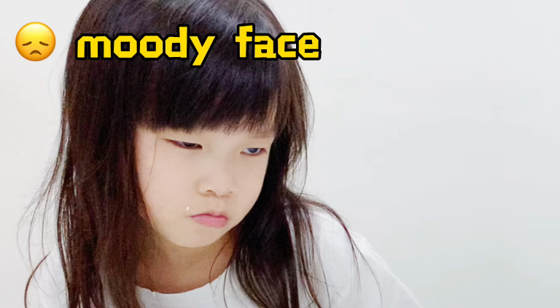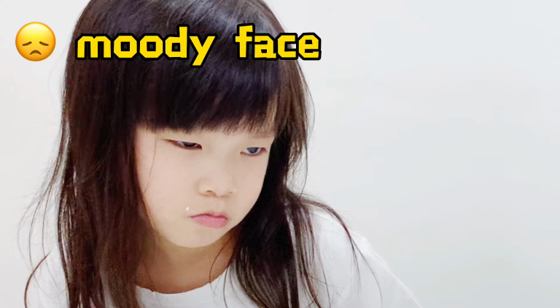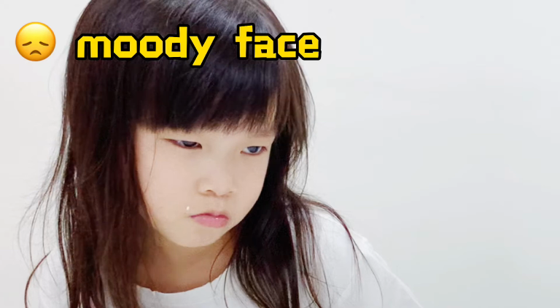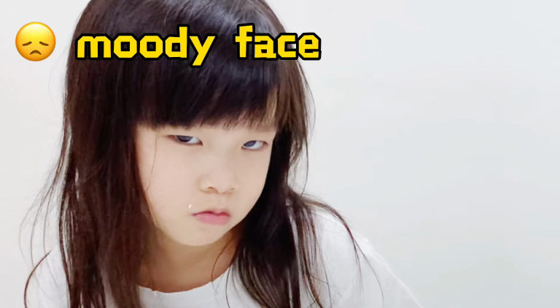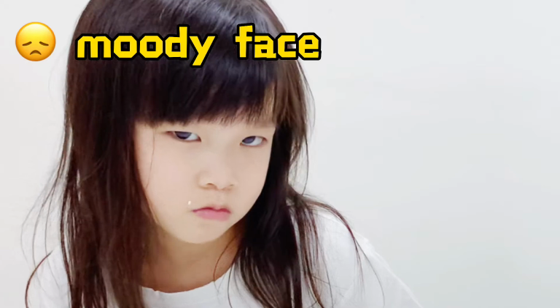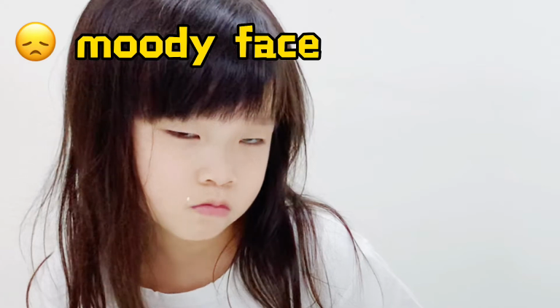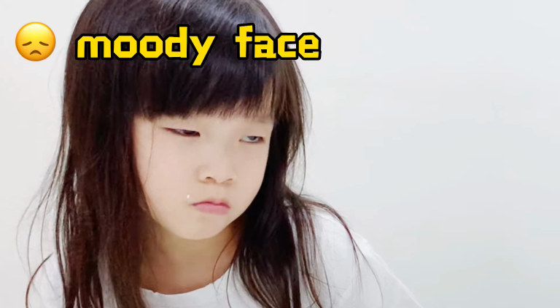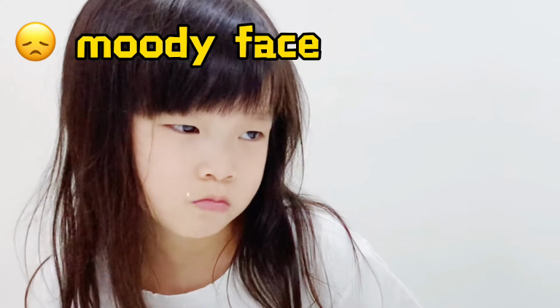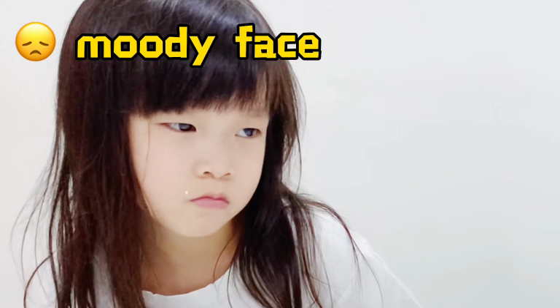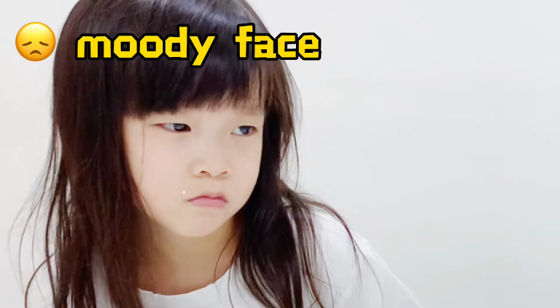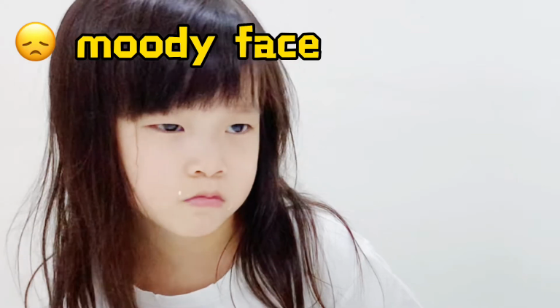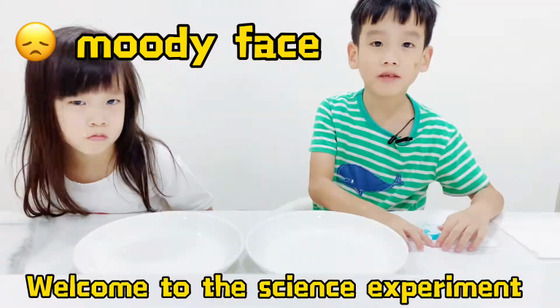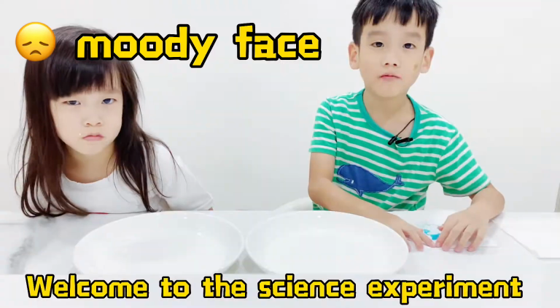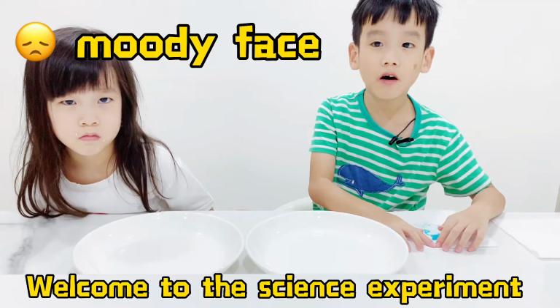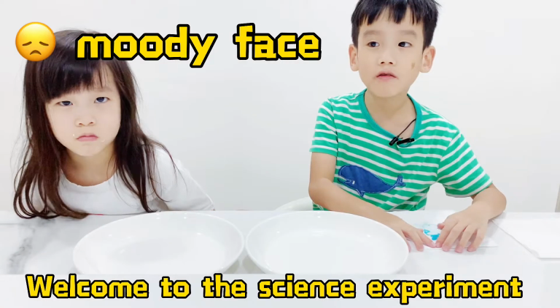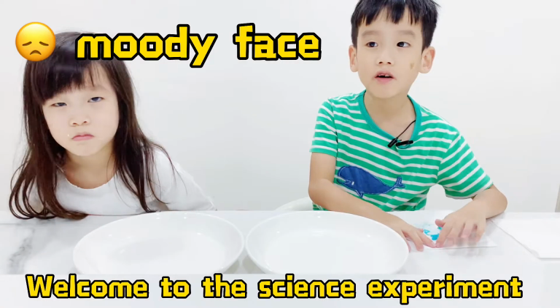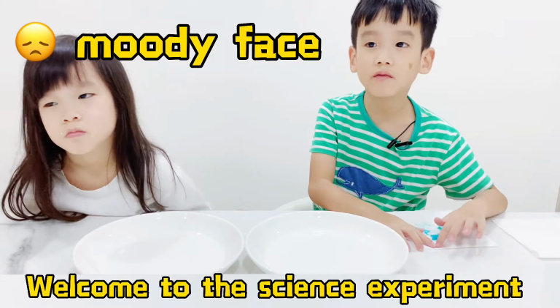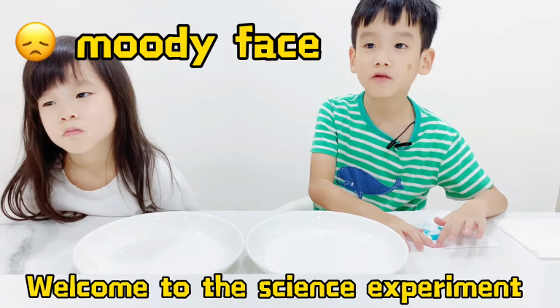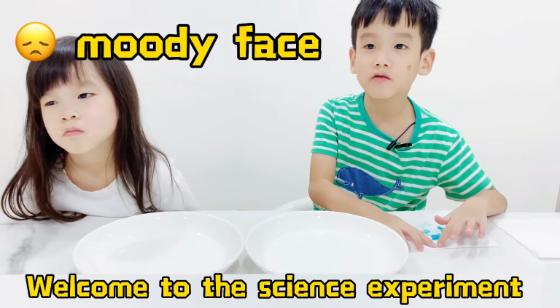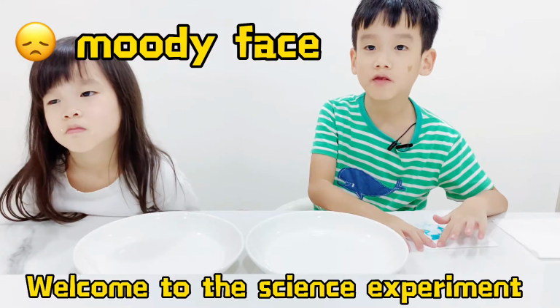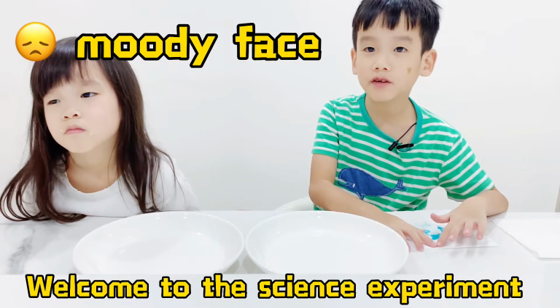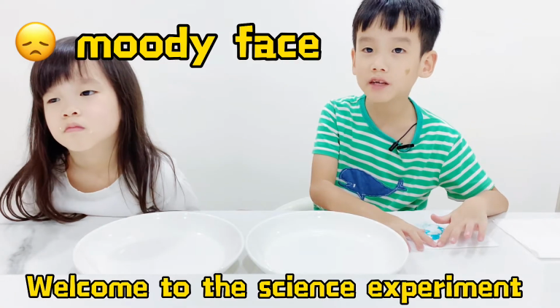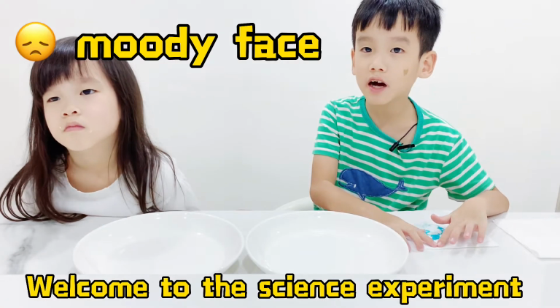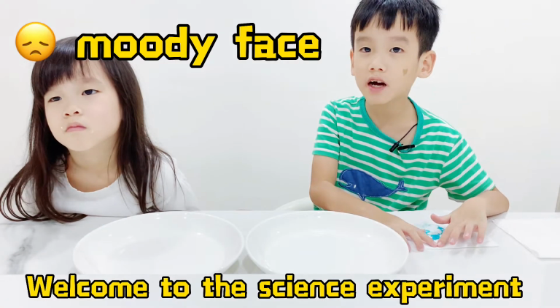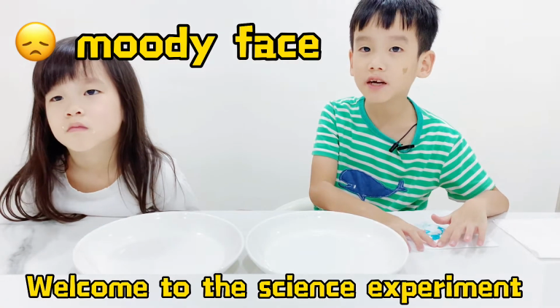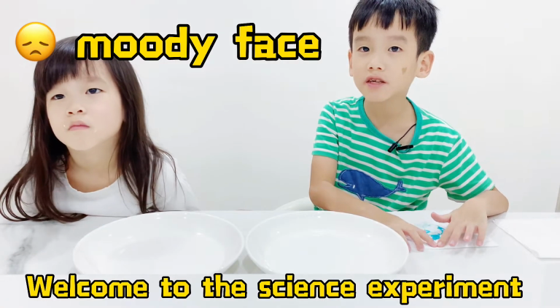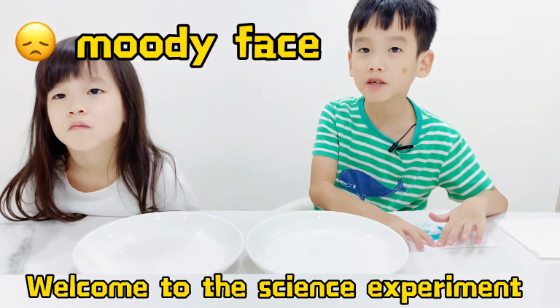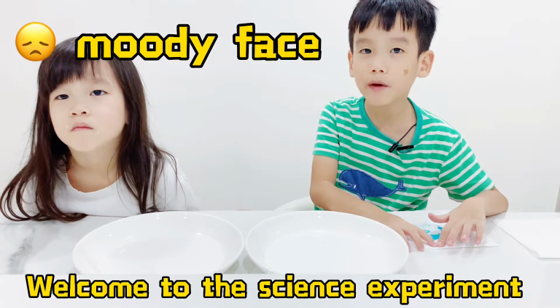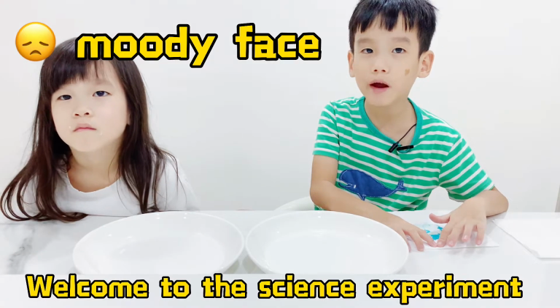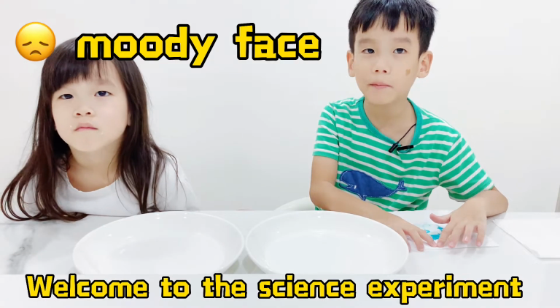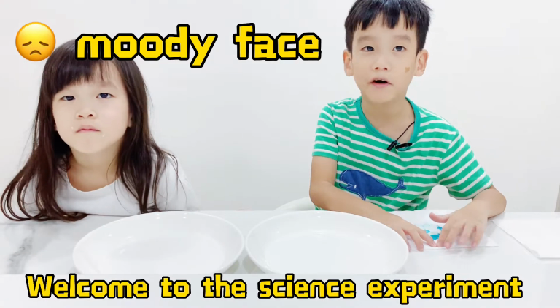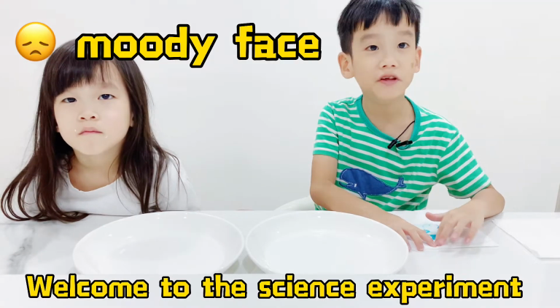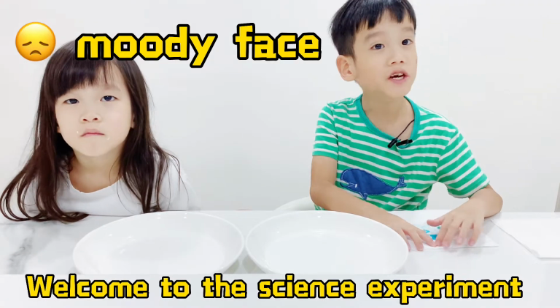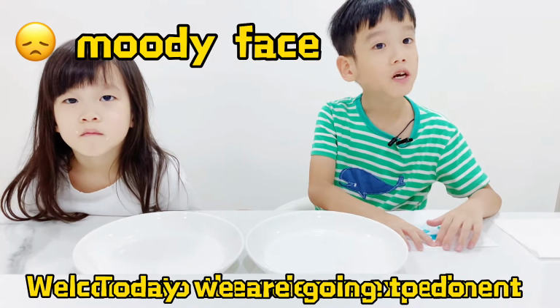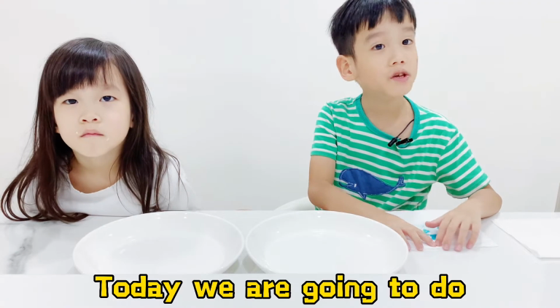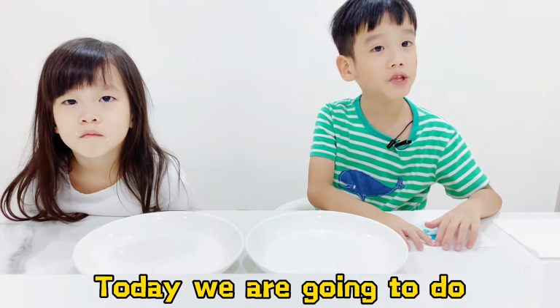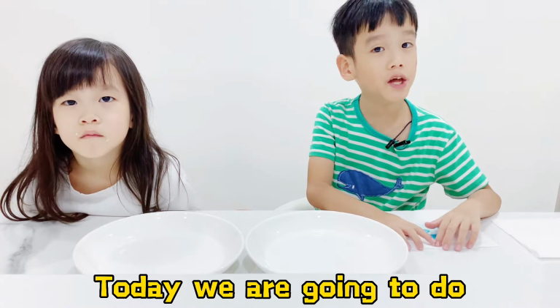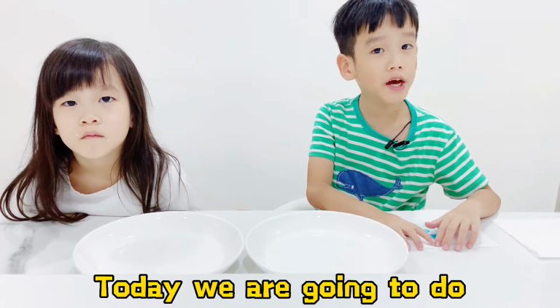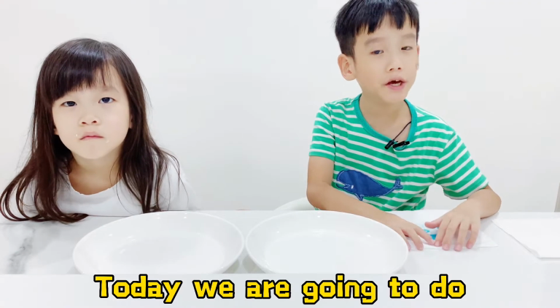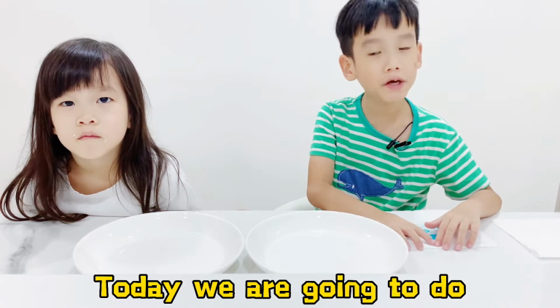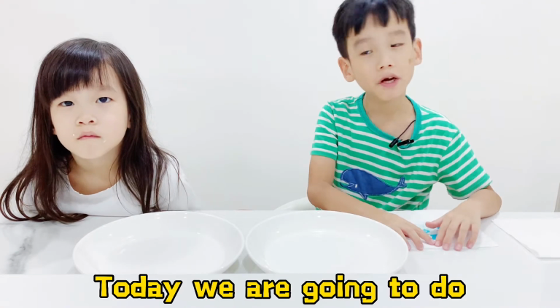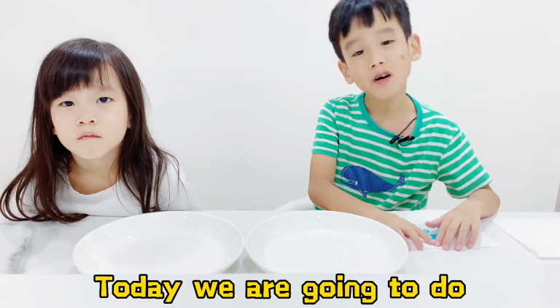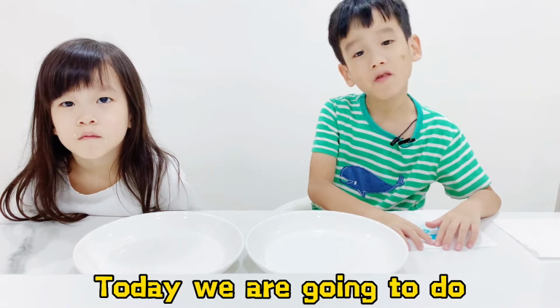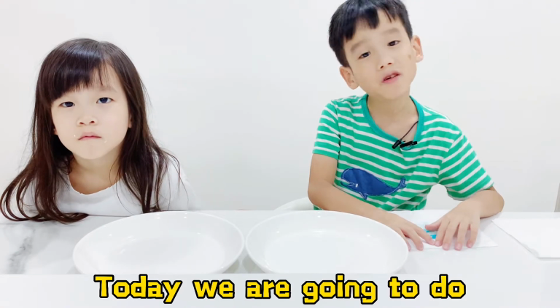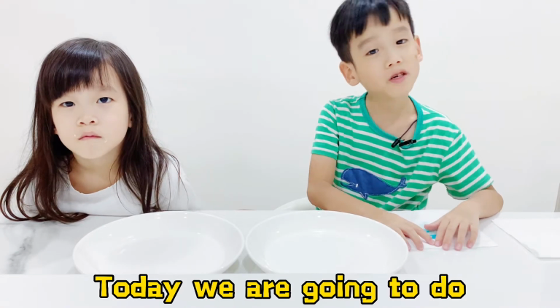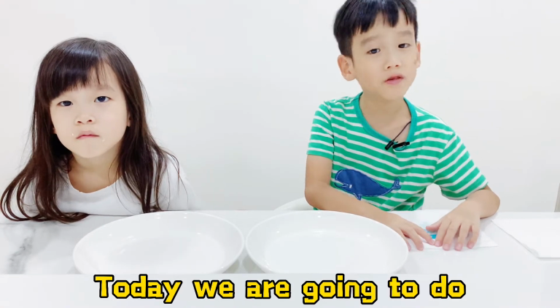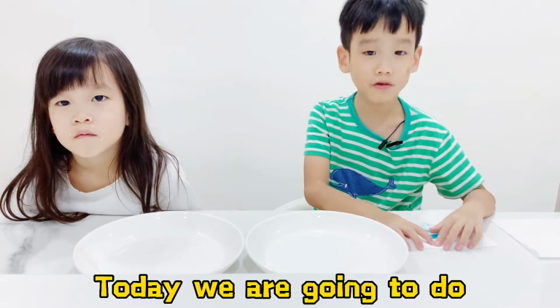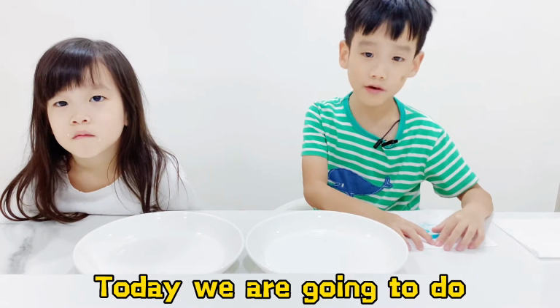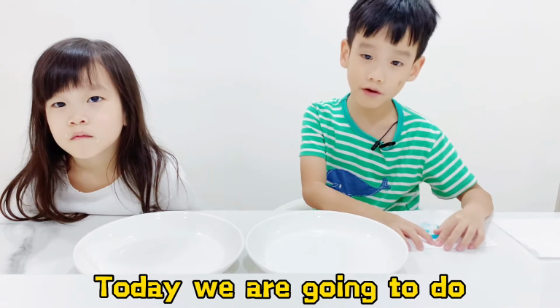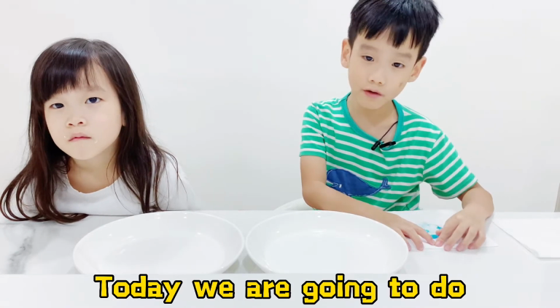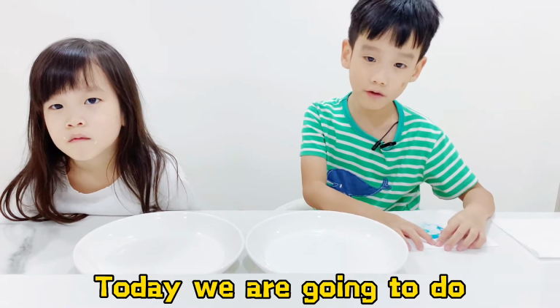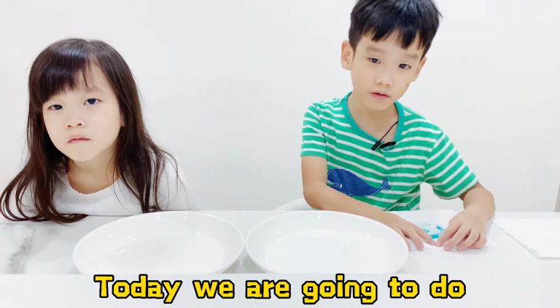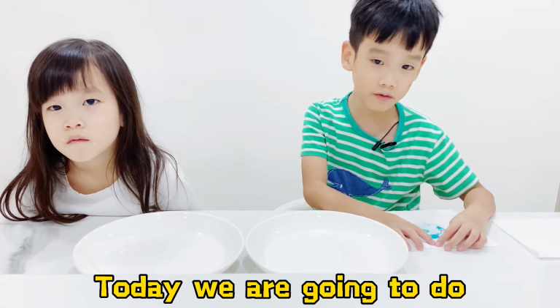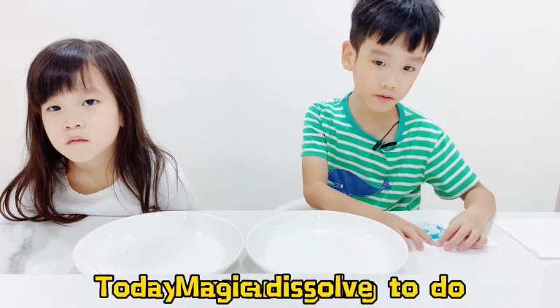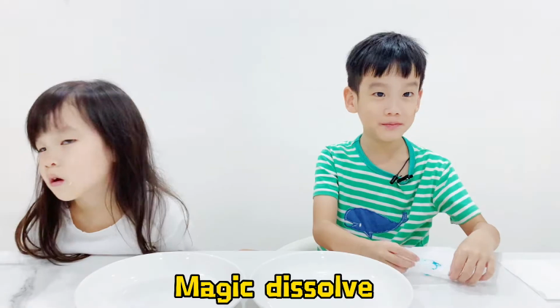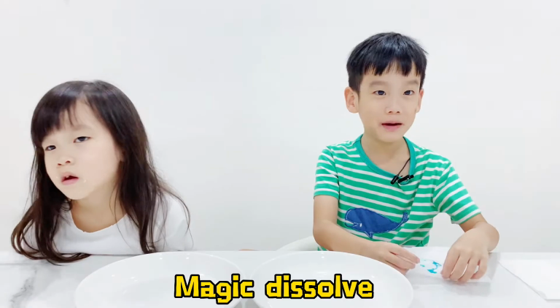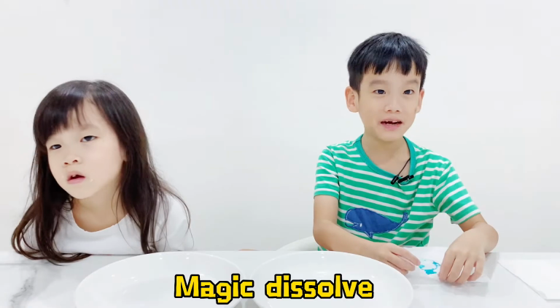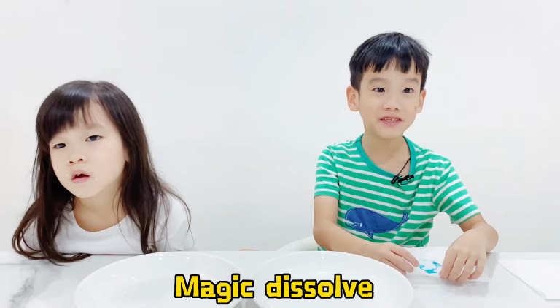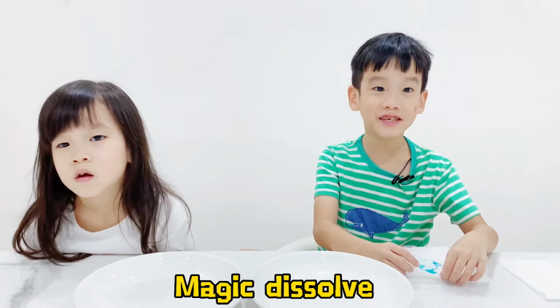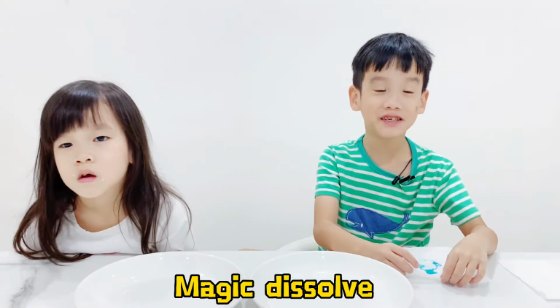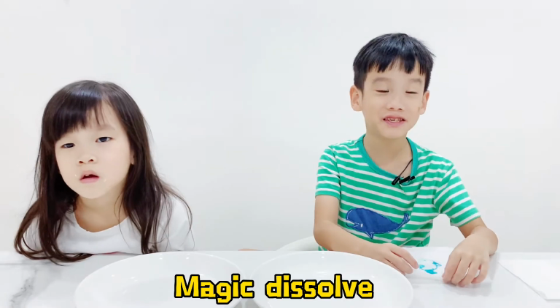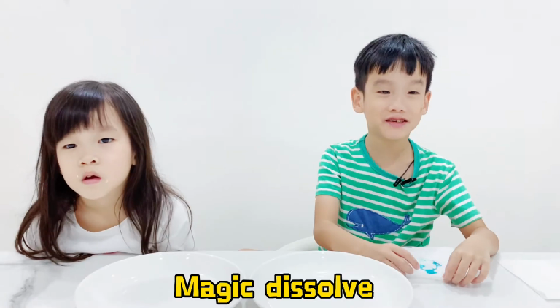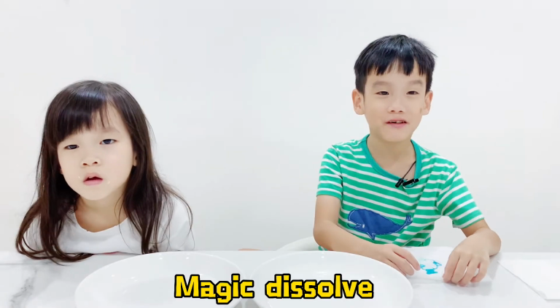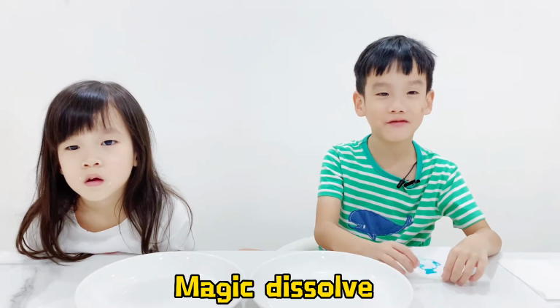Hello guys, welcome to the Science of Sparrow. Today we're going to do magic water.